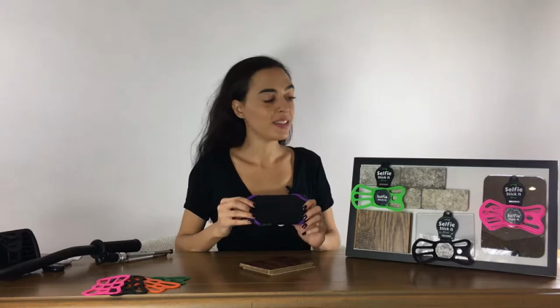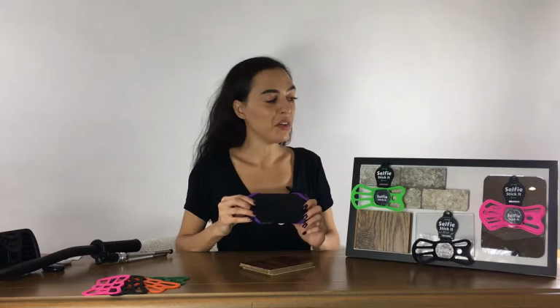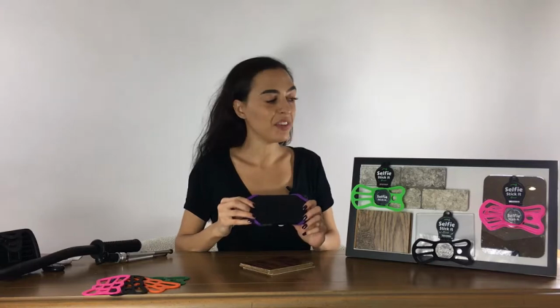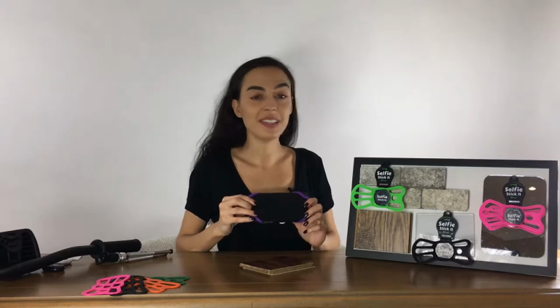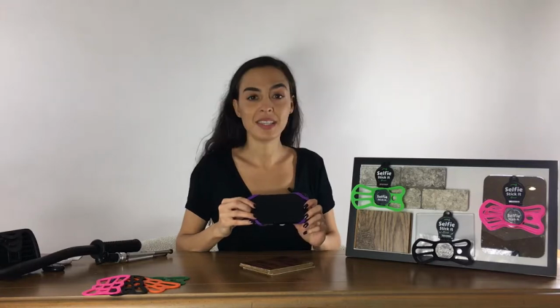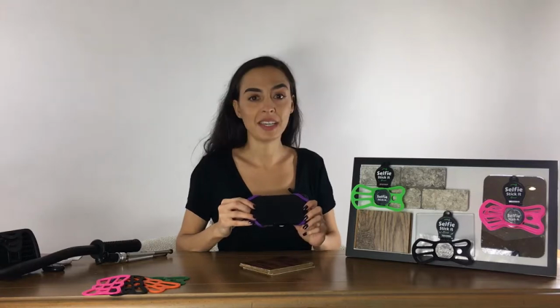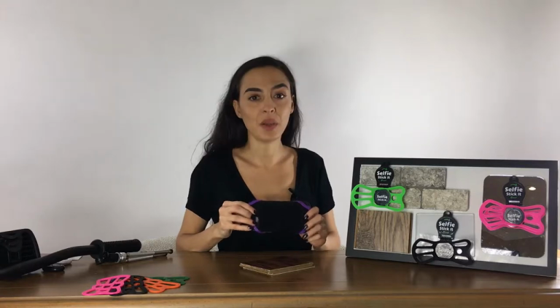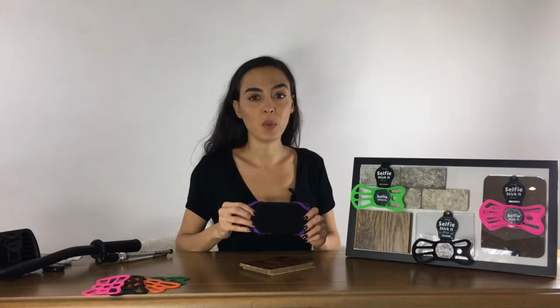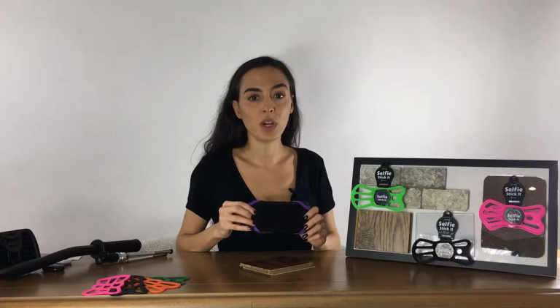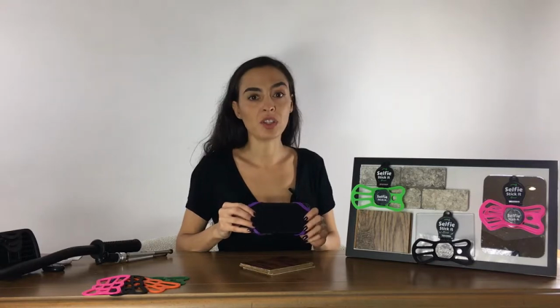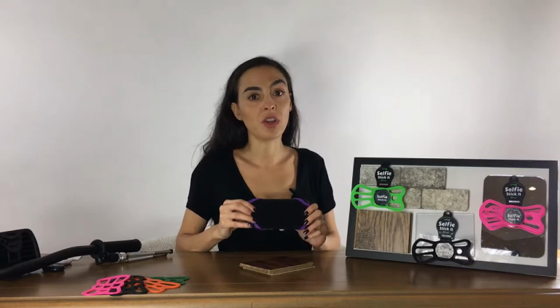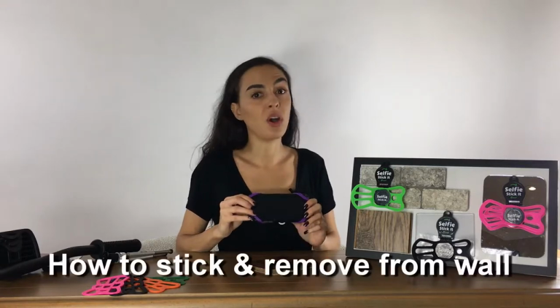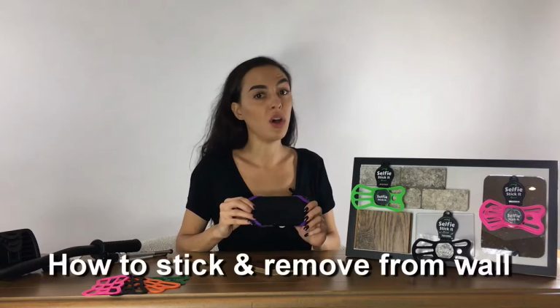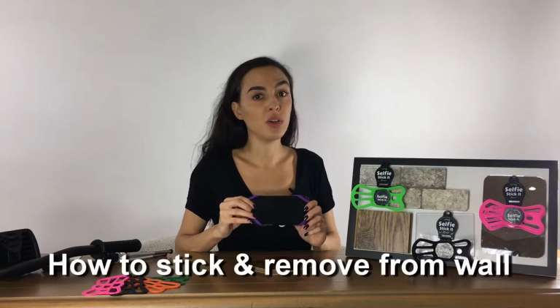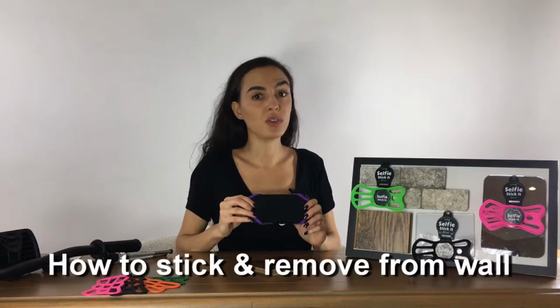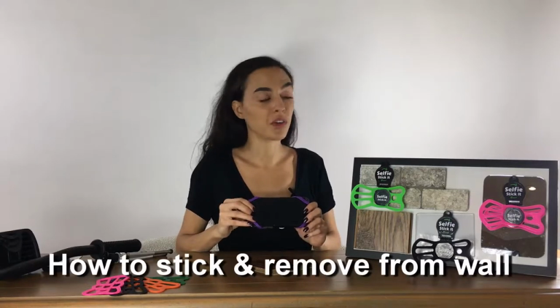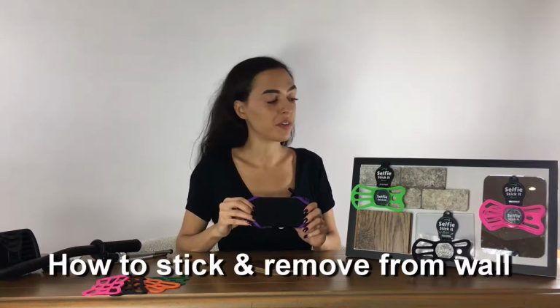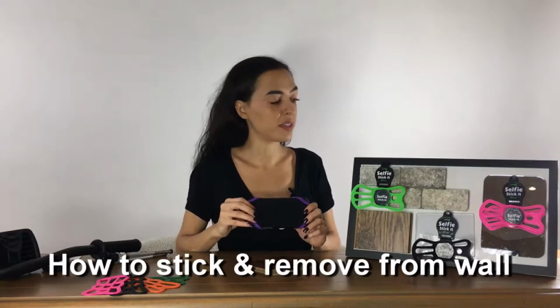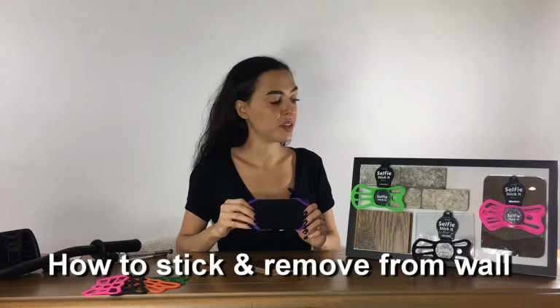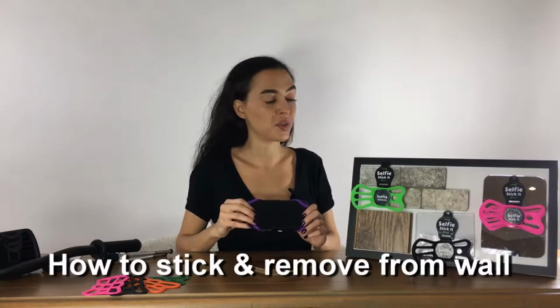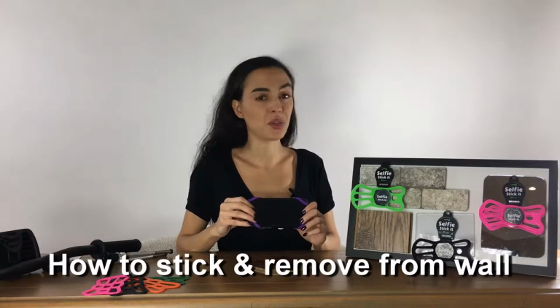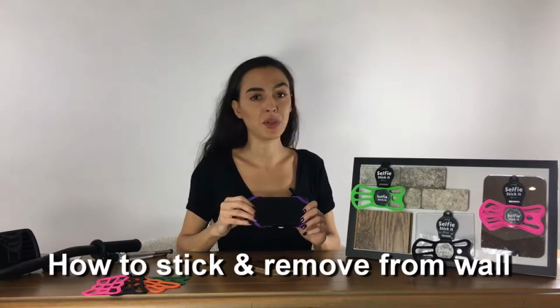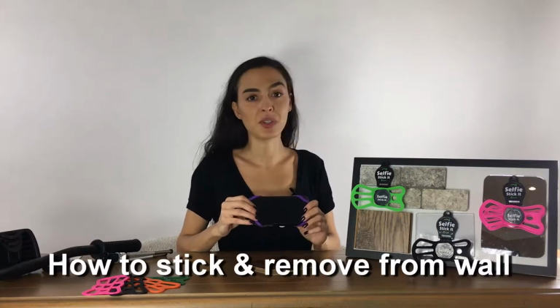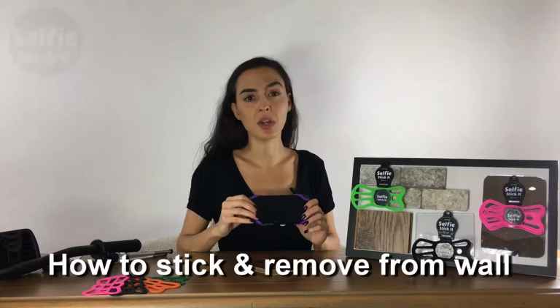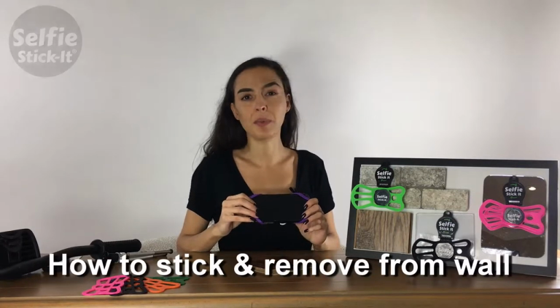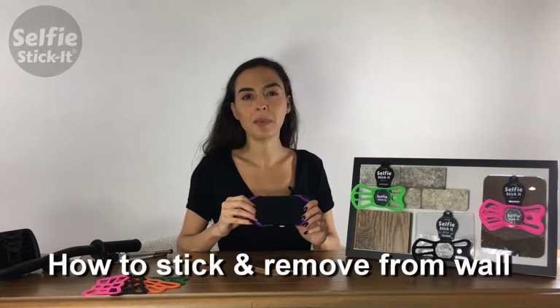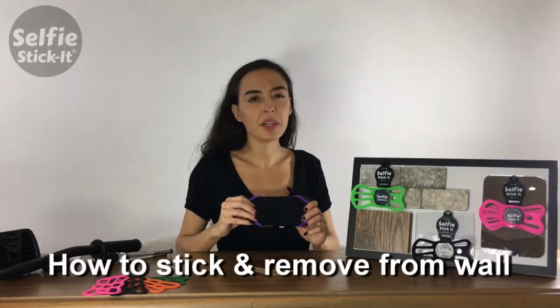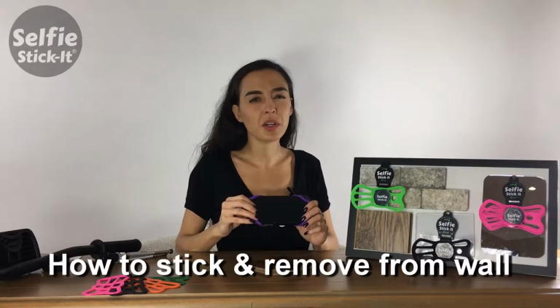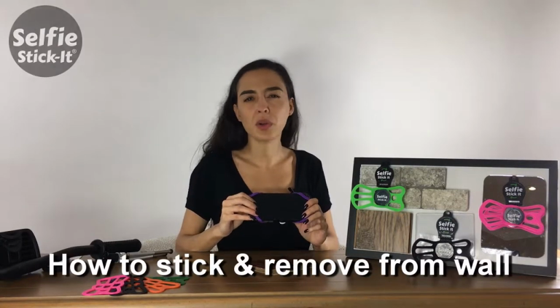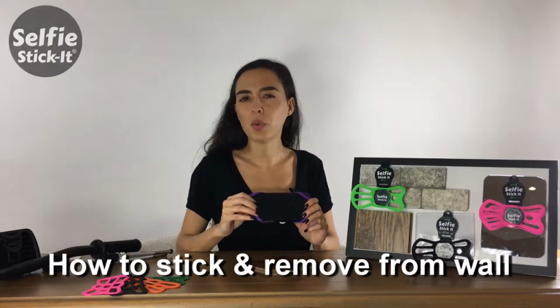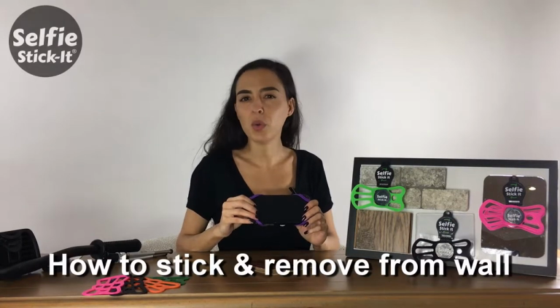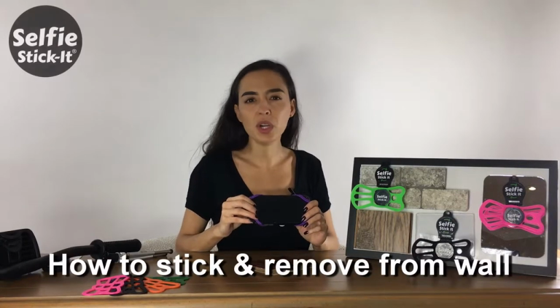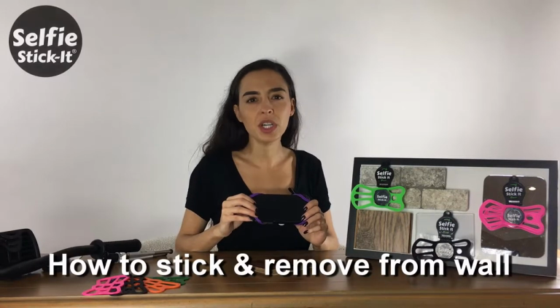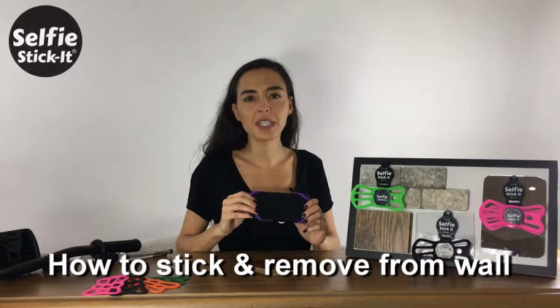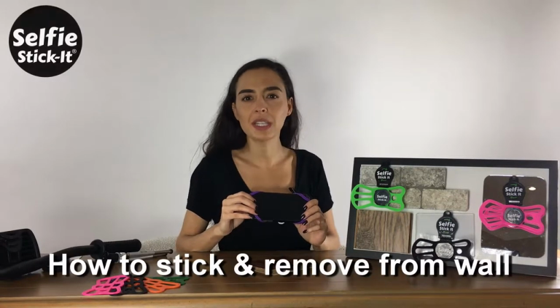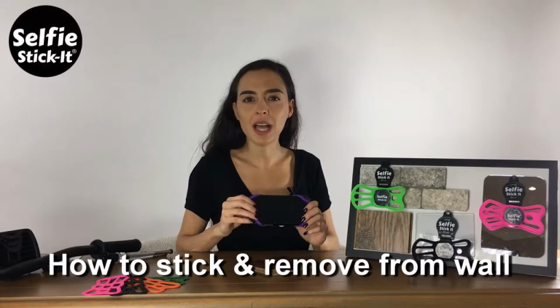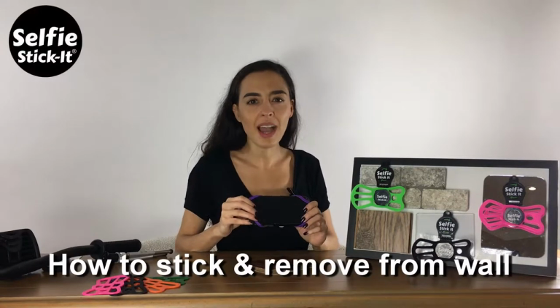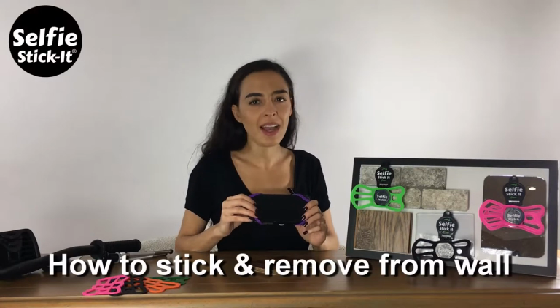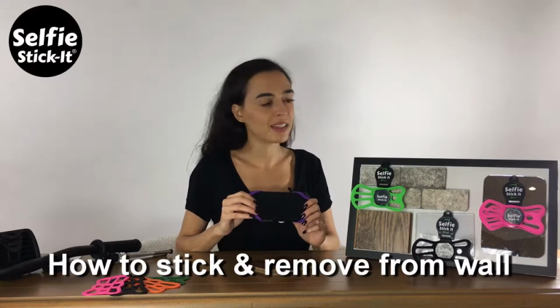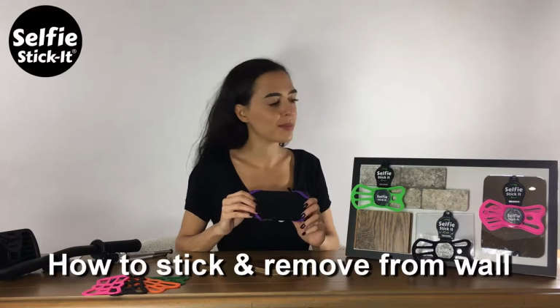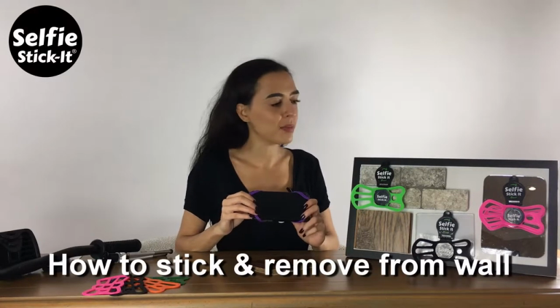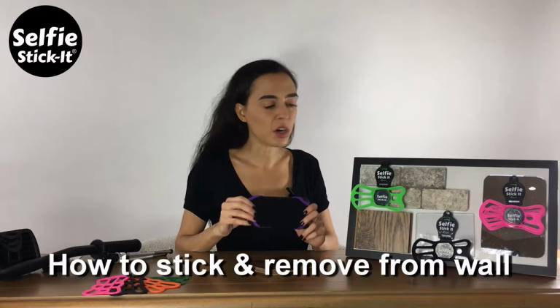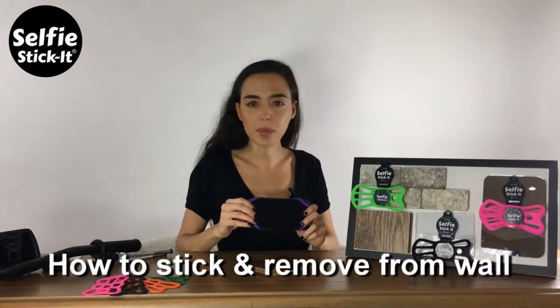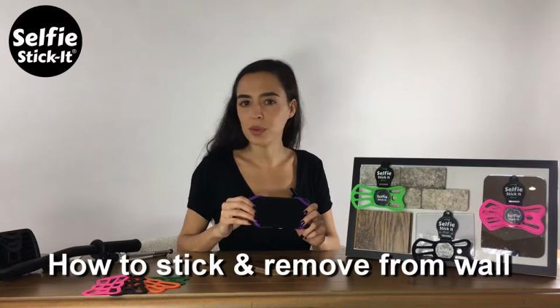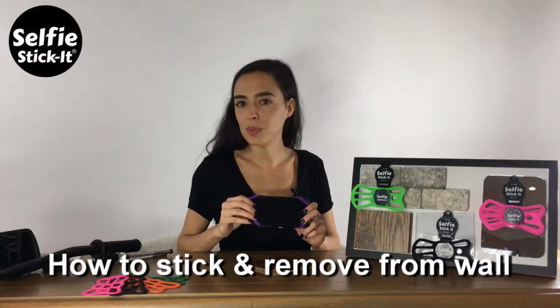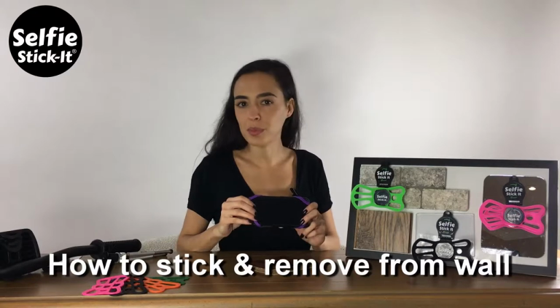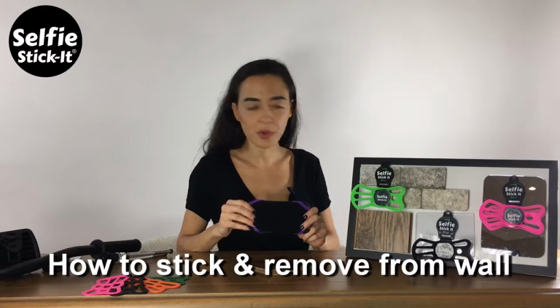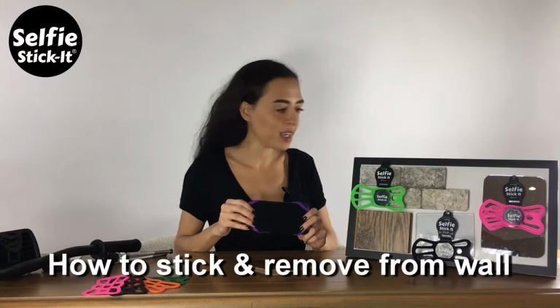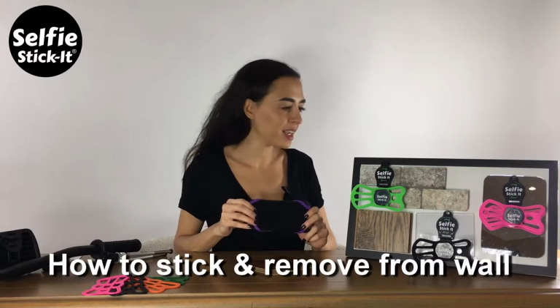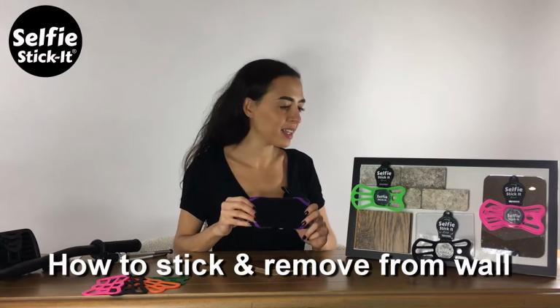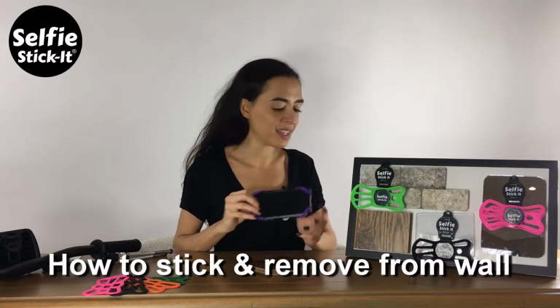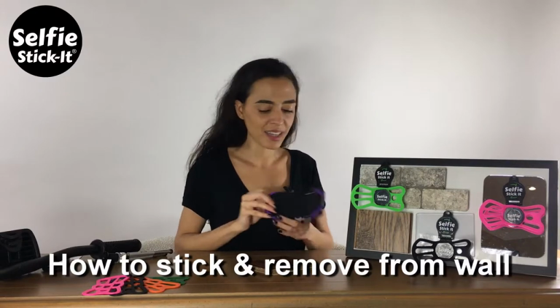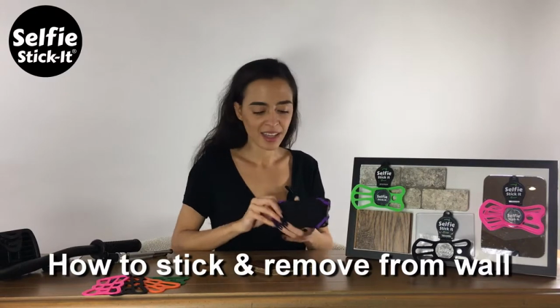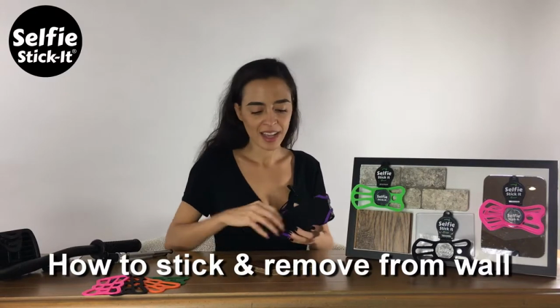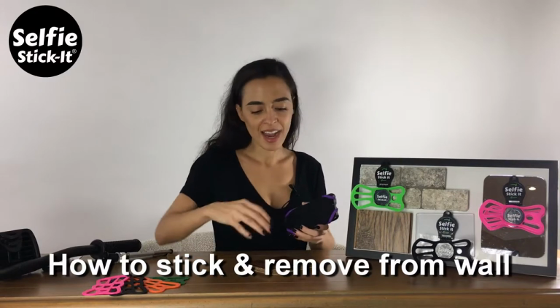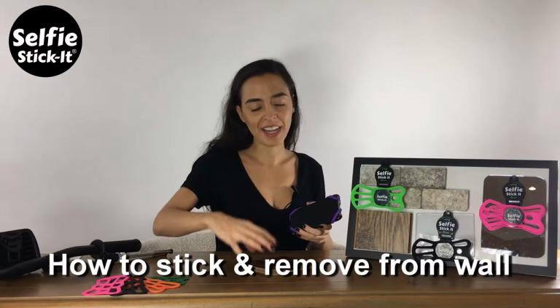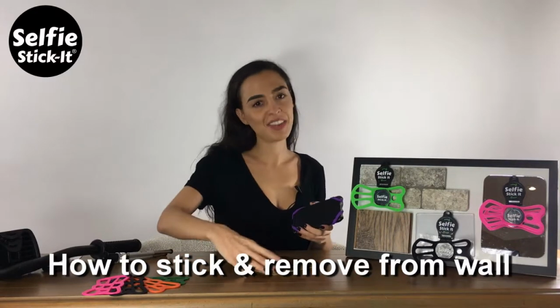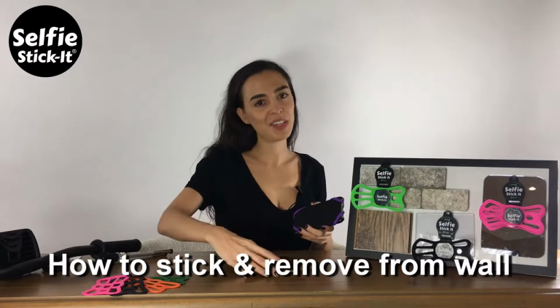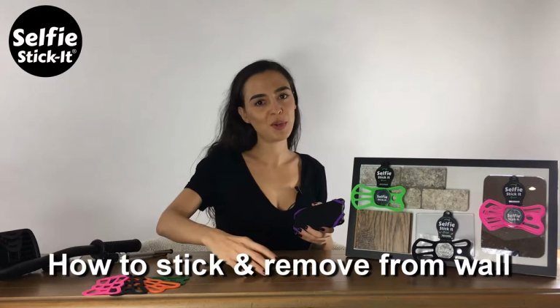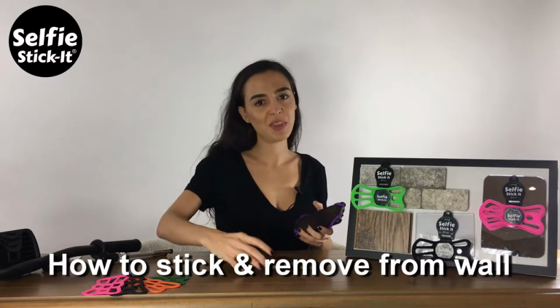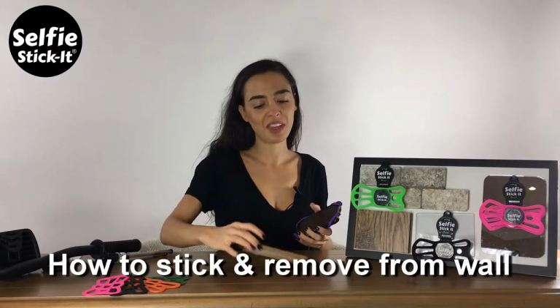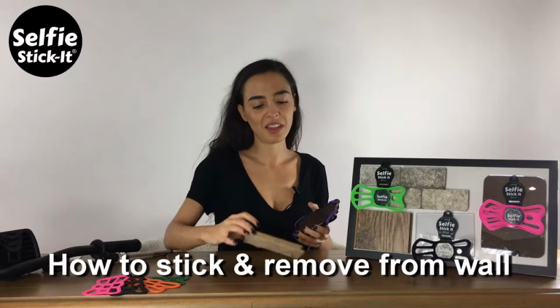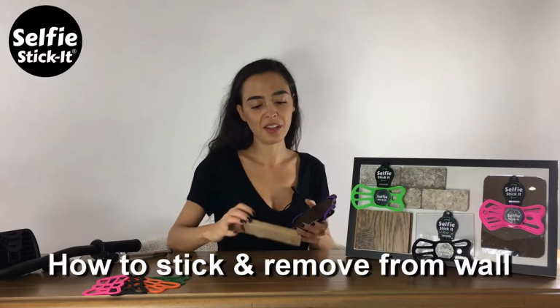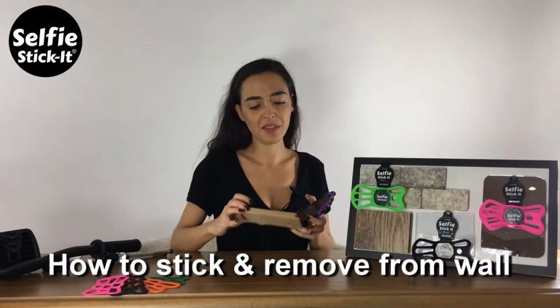Selfie Stick. It works on all surfaces. You can use it on mirror, wood, glass, marble, brick — anything you can think of.